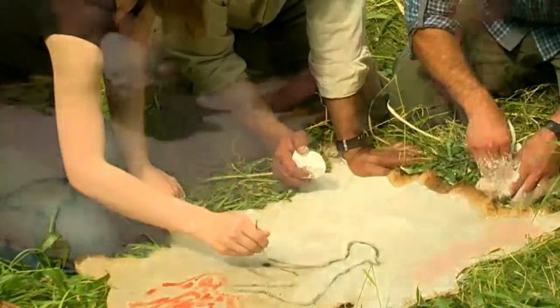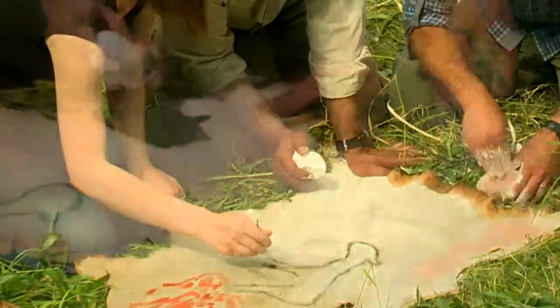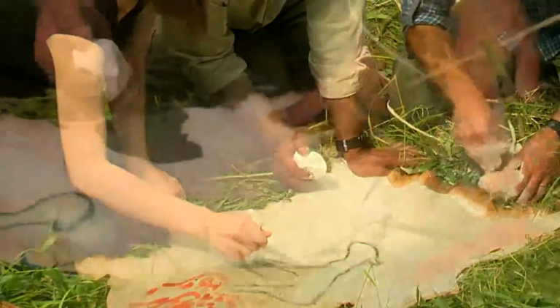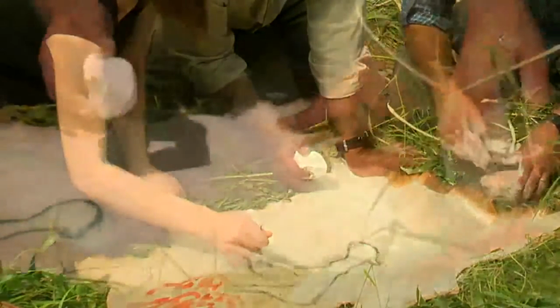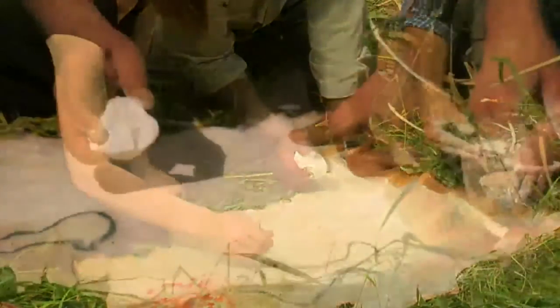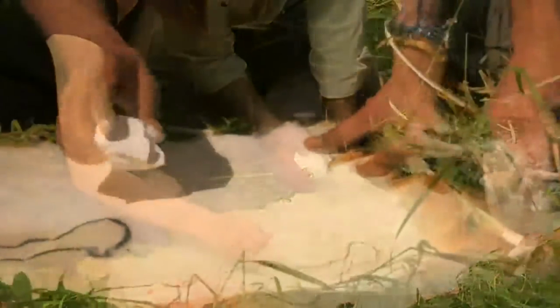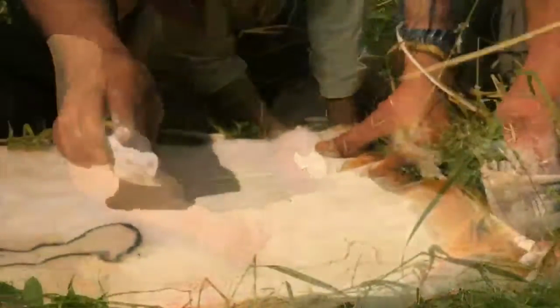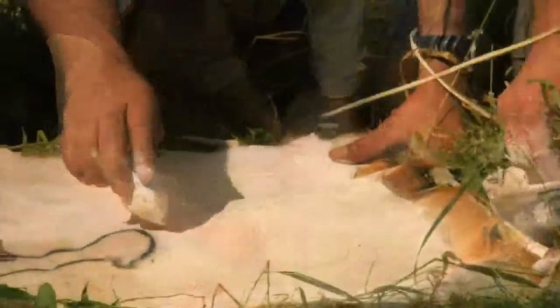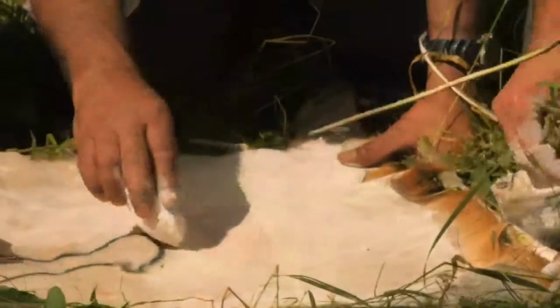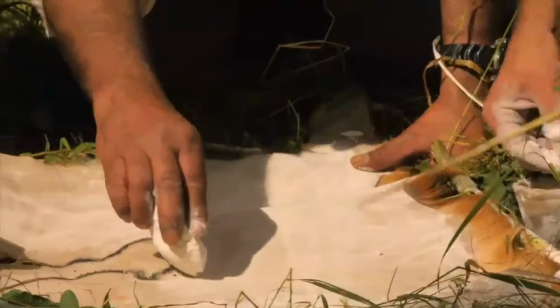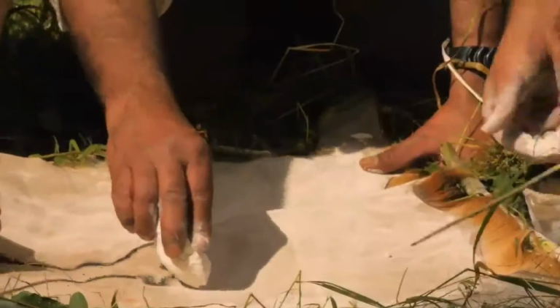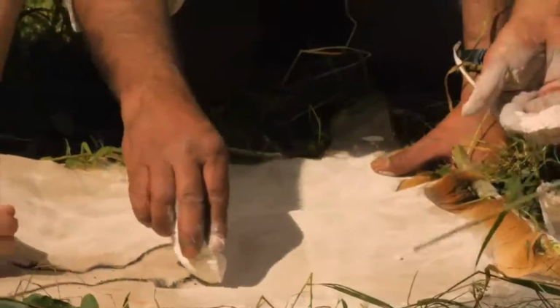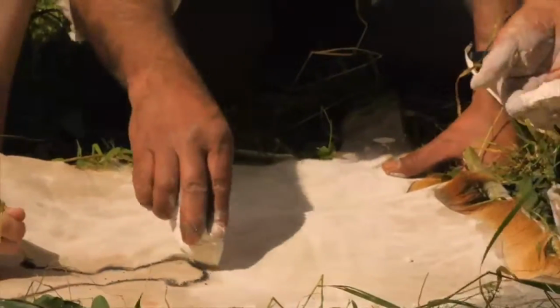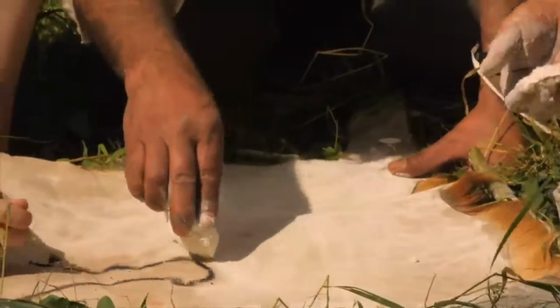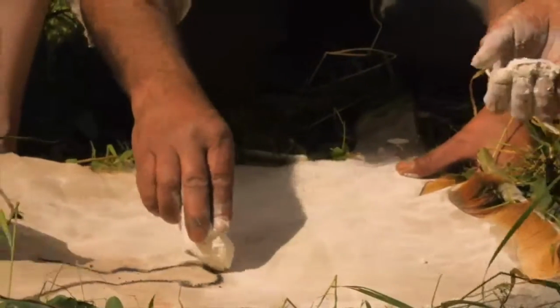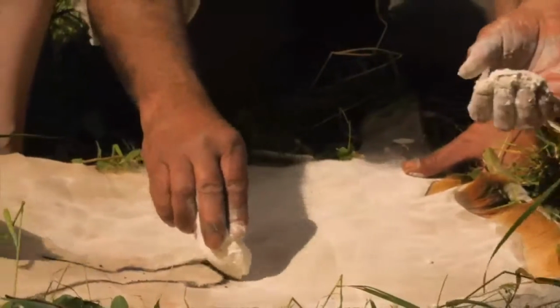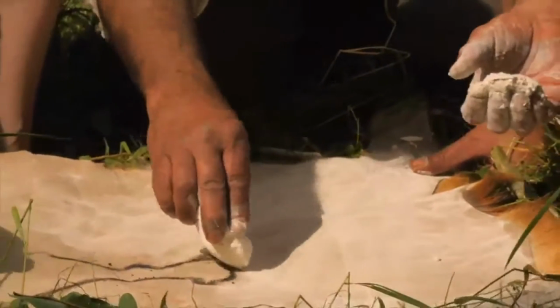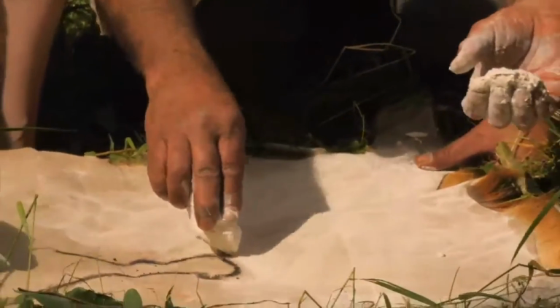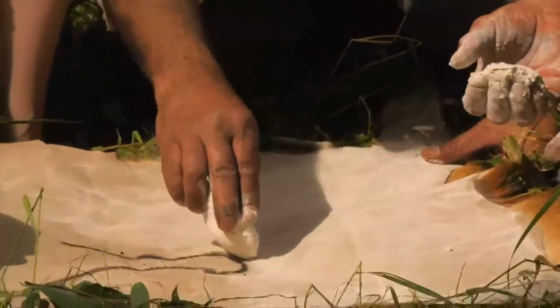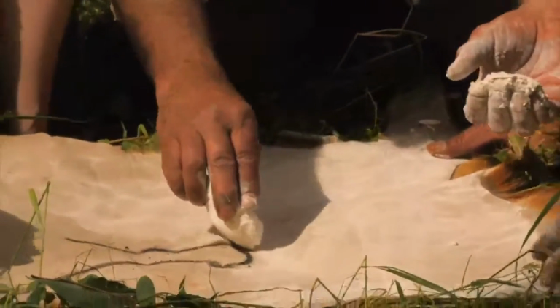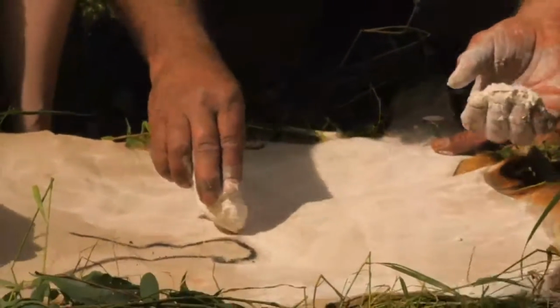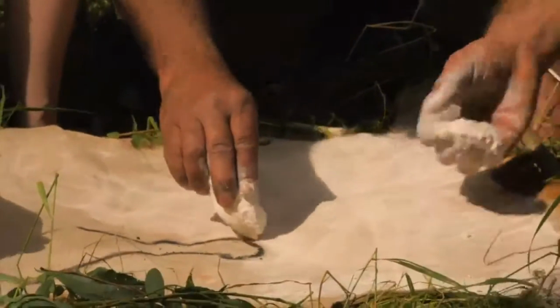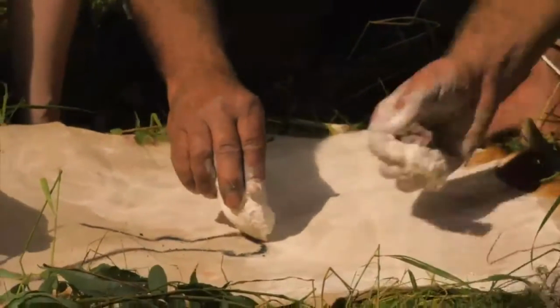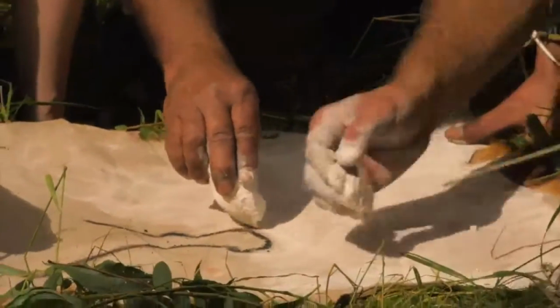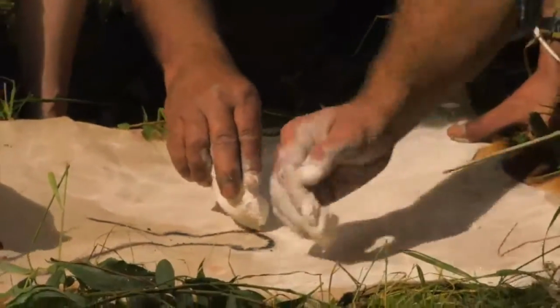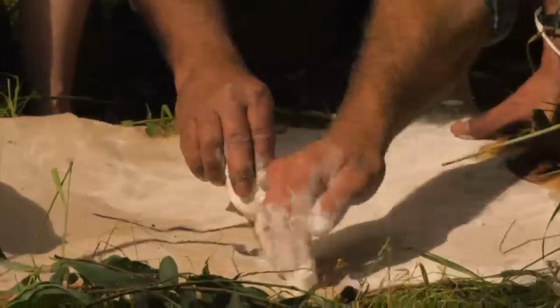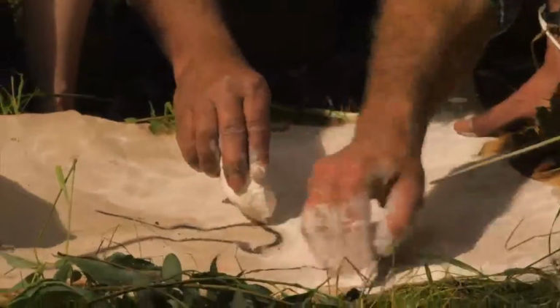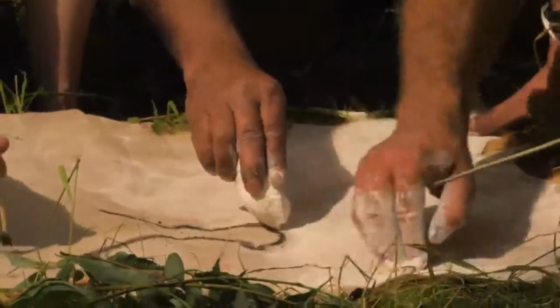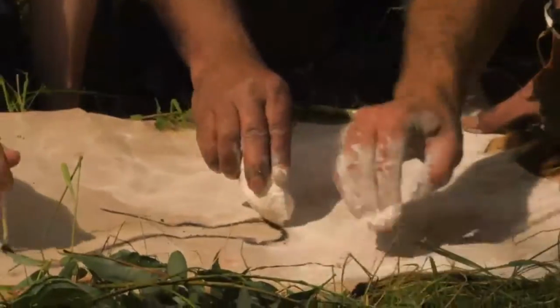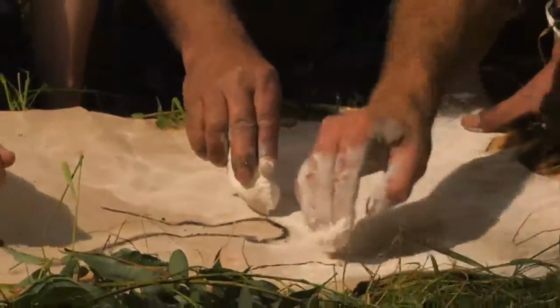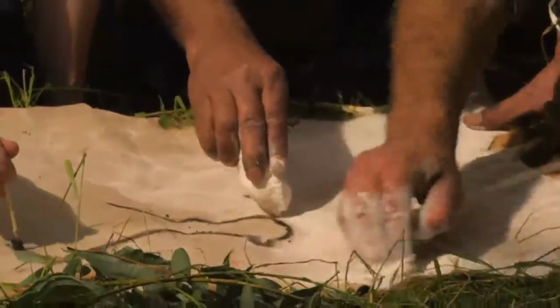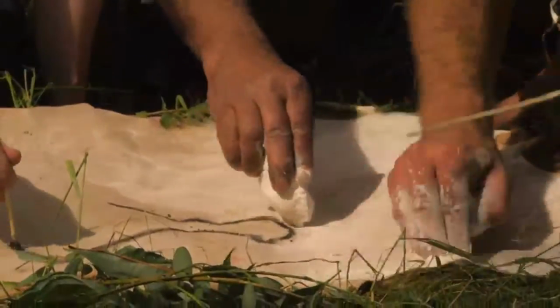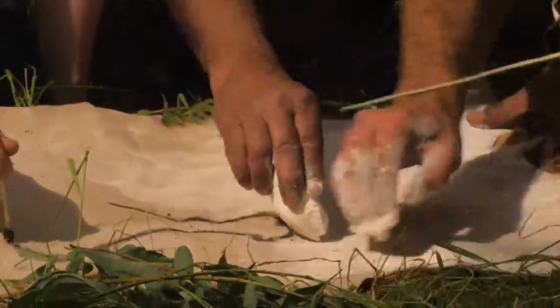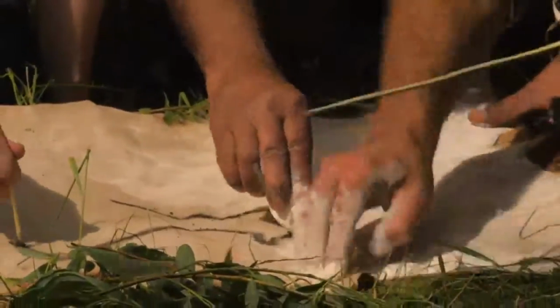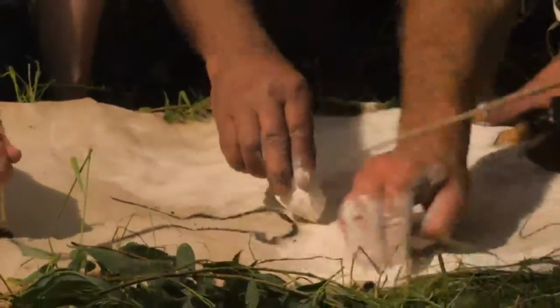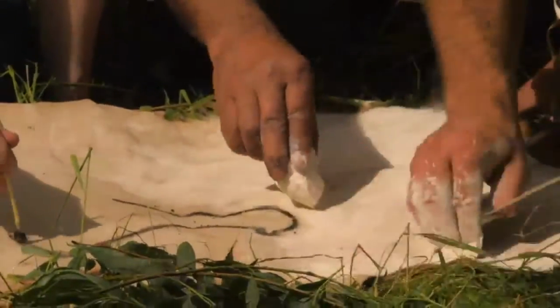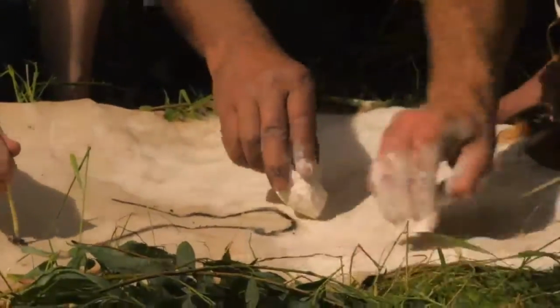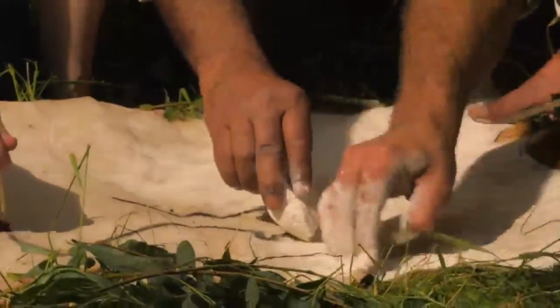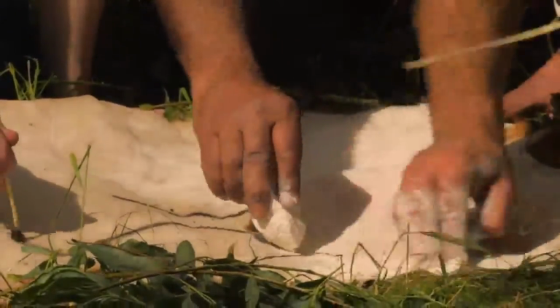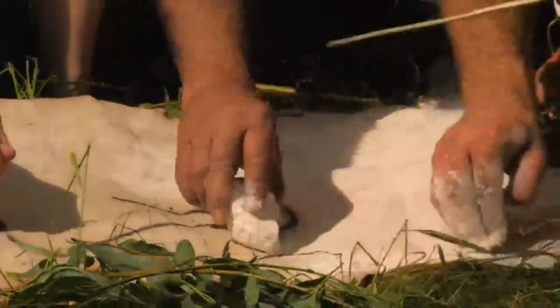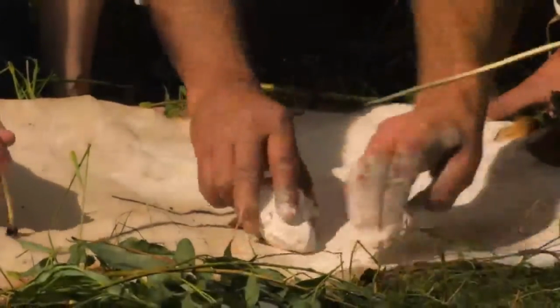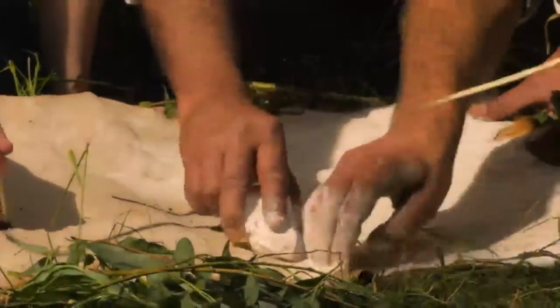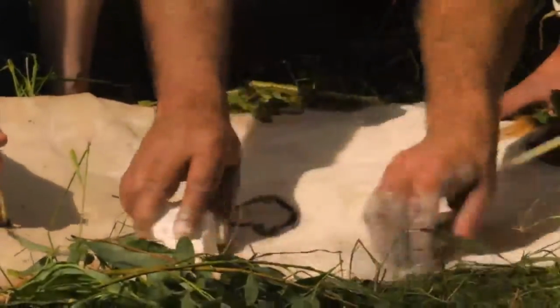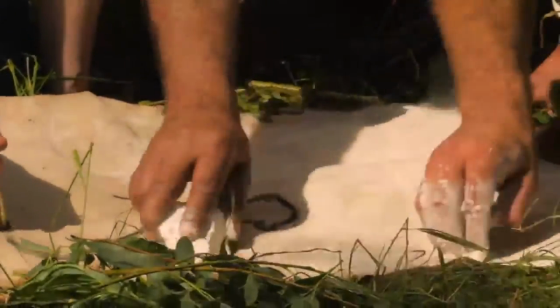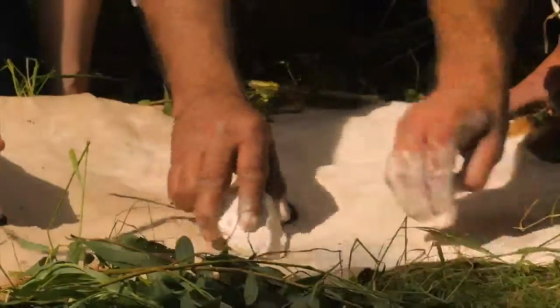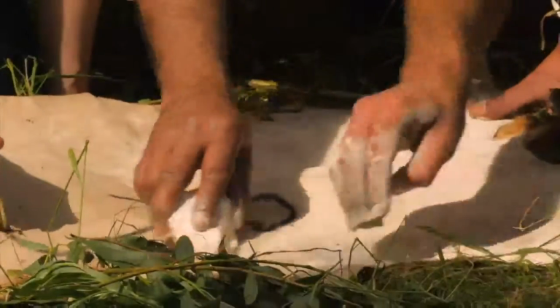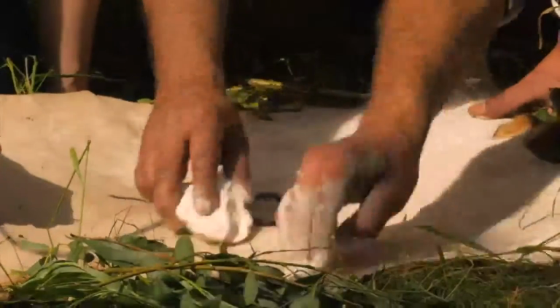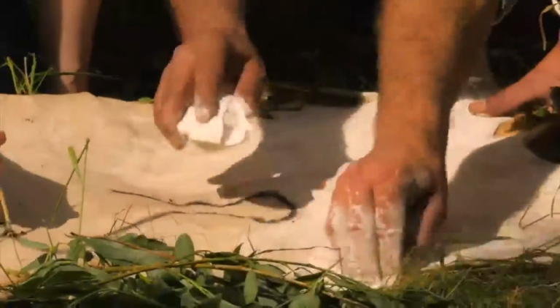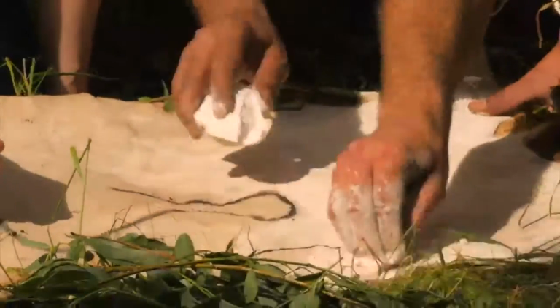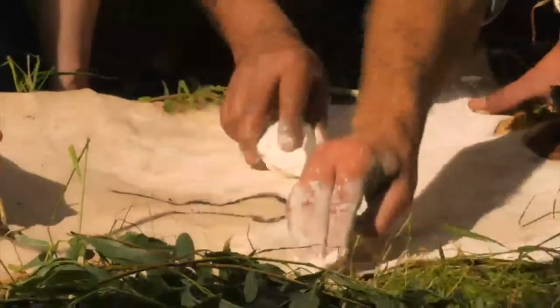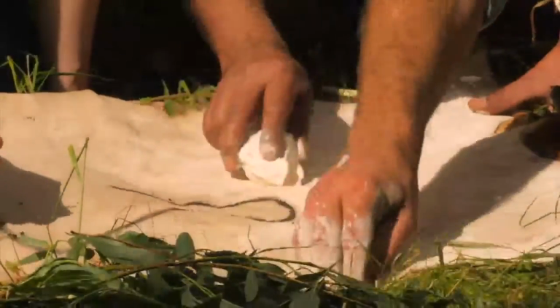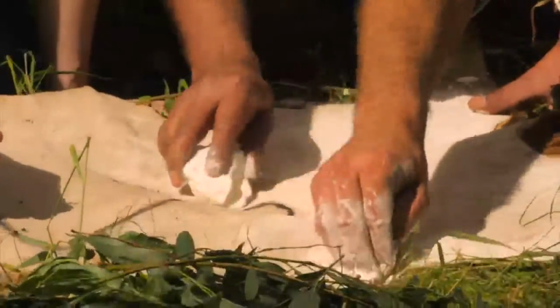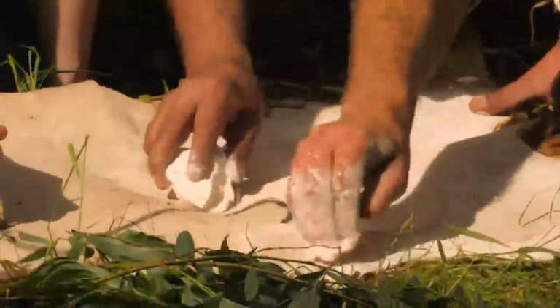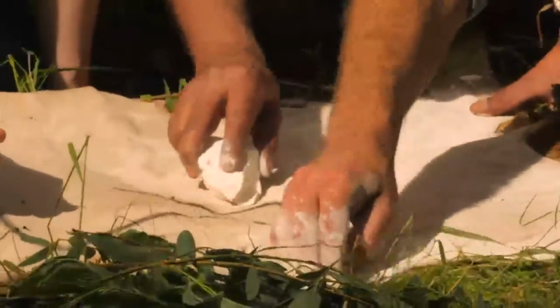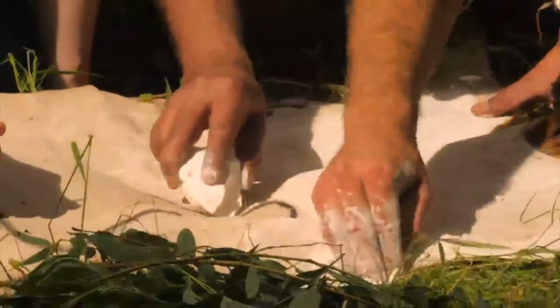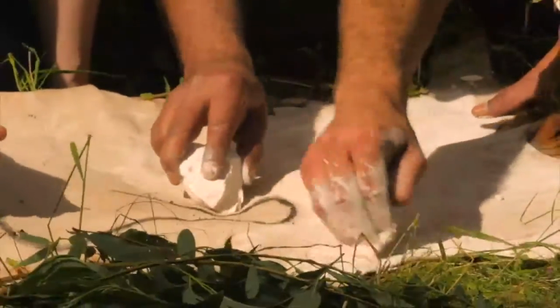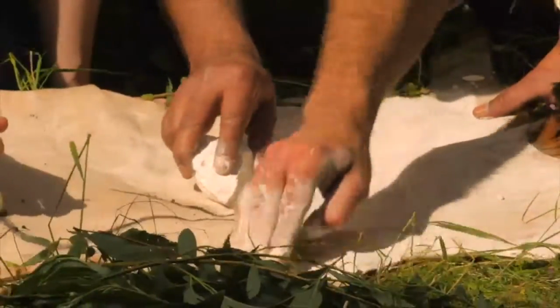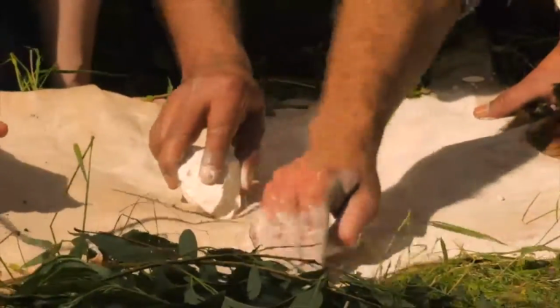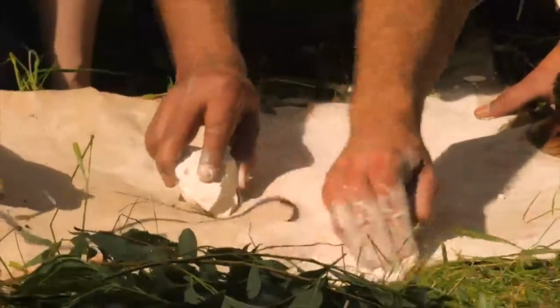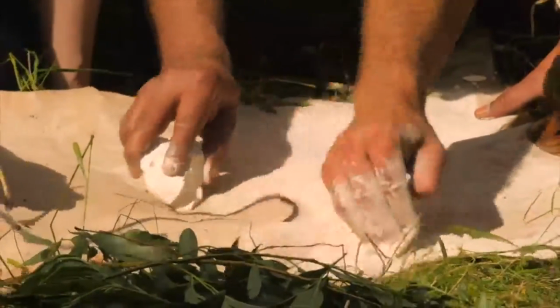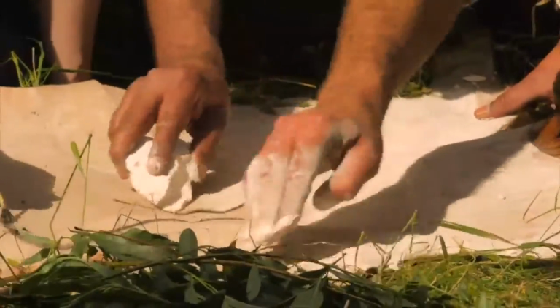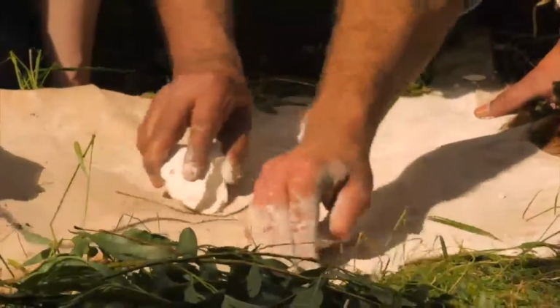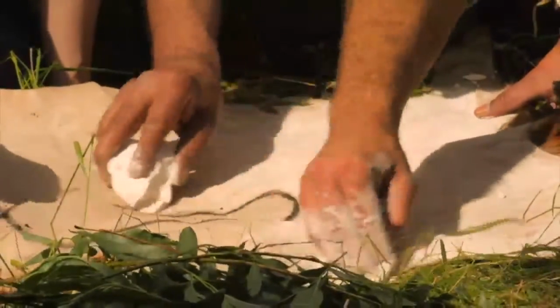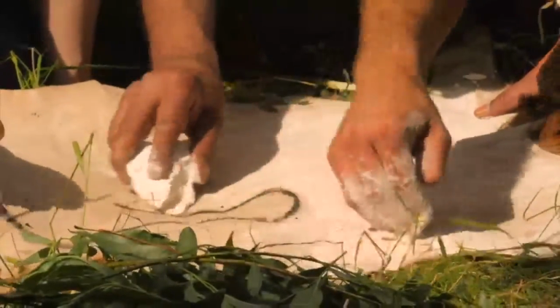Clint is using the white to cover the back of this skin here, which is a deer skin, and create a white background.